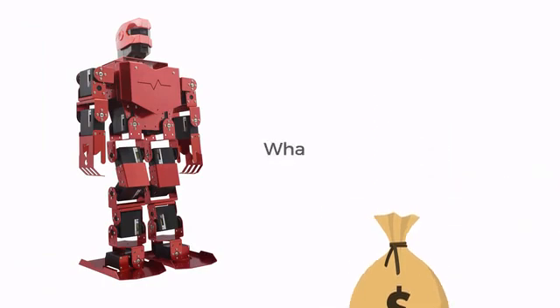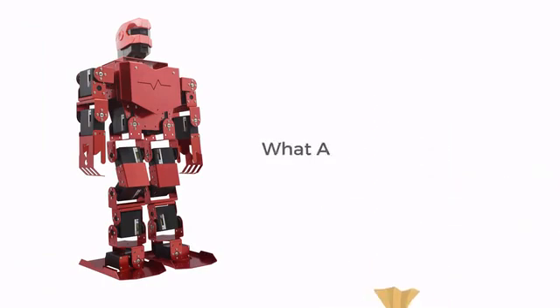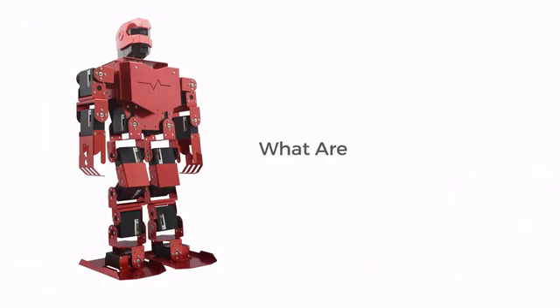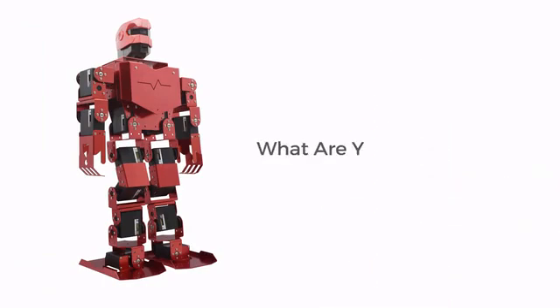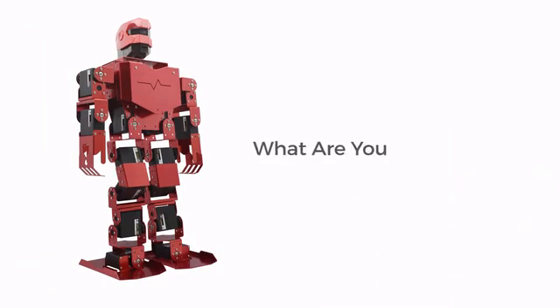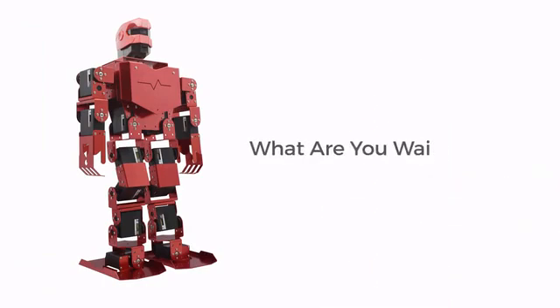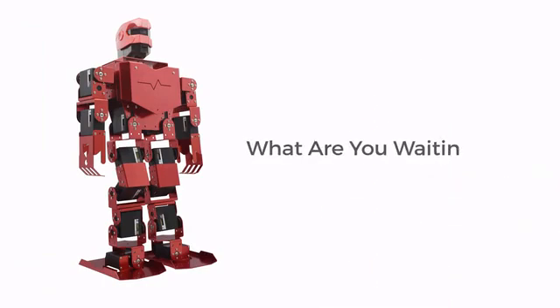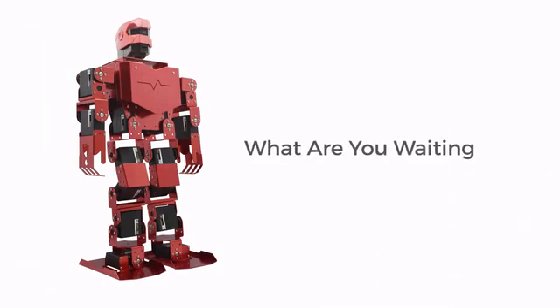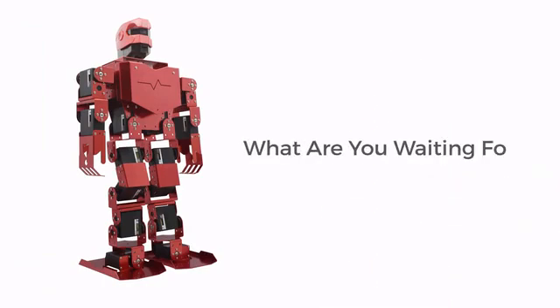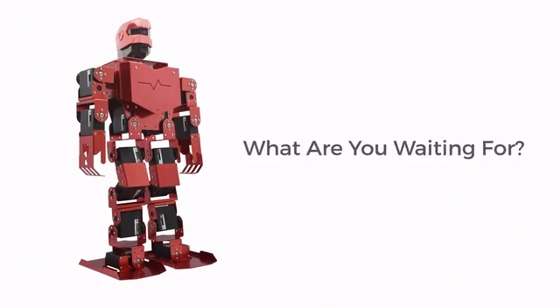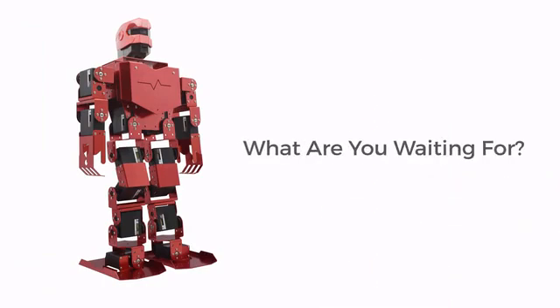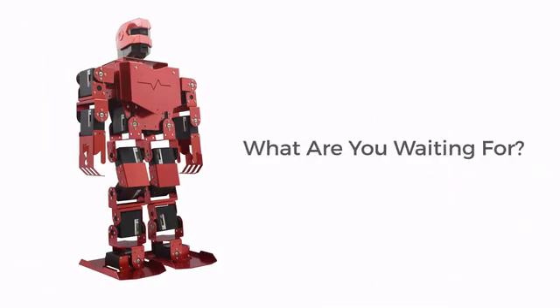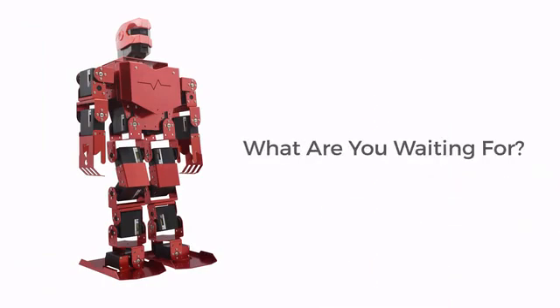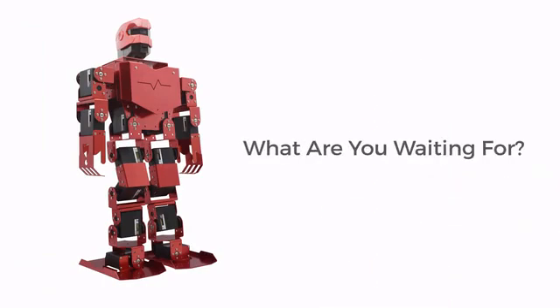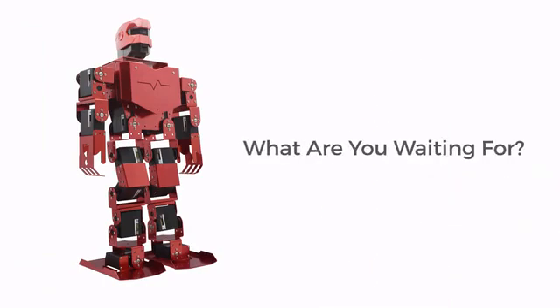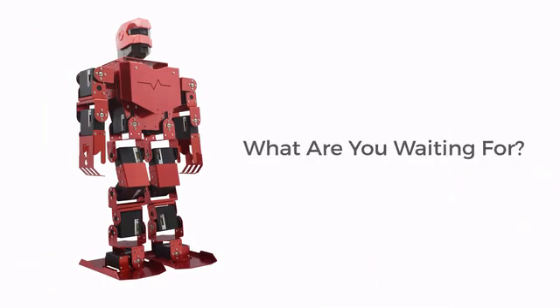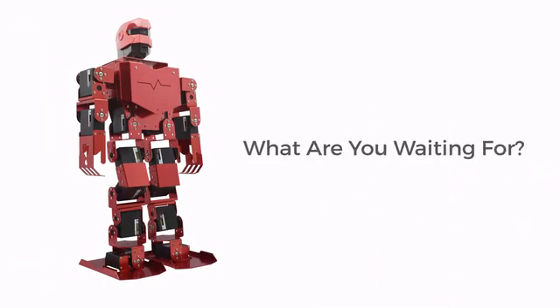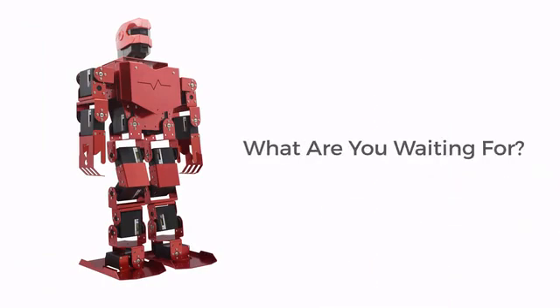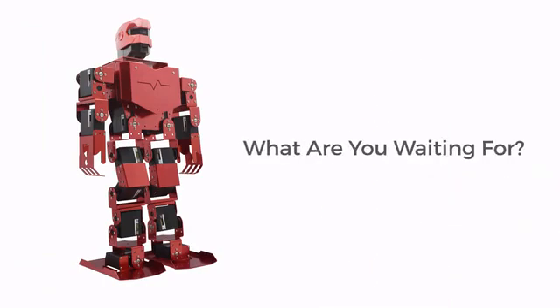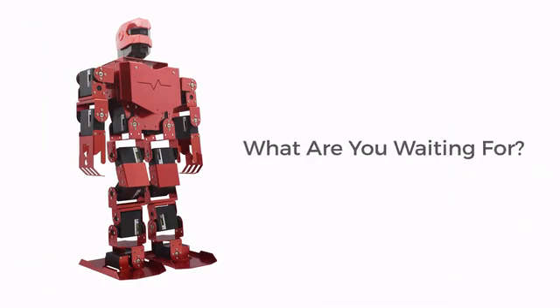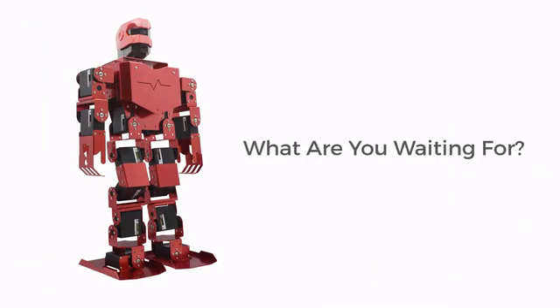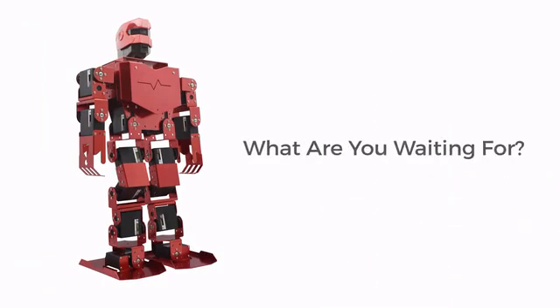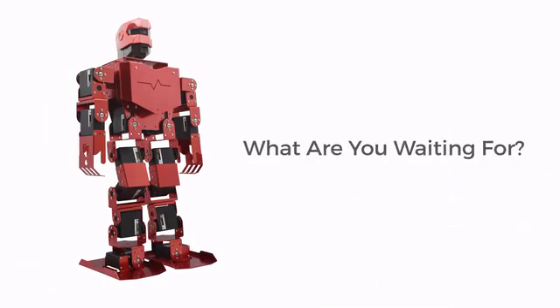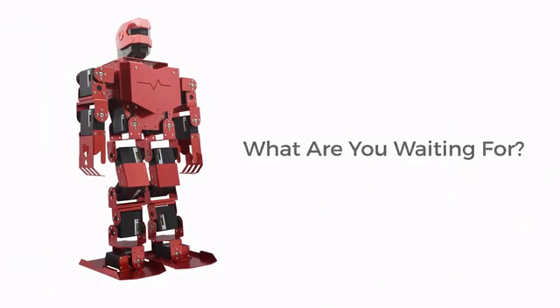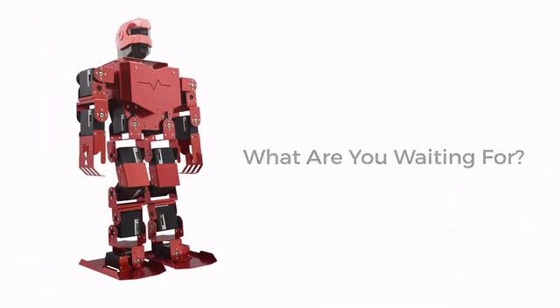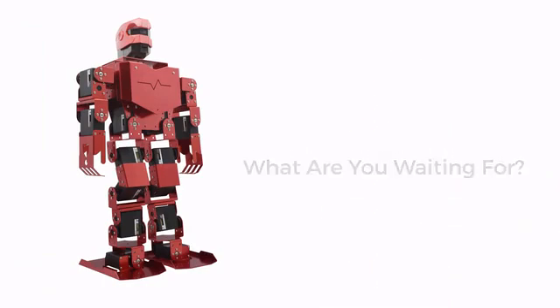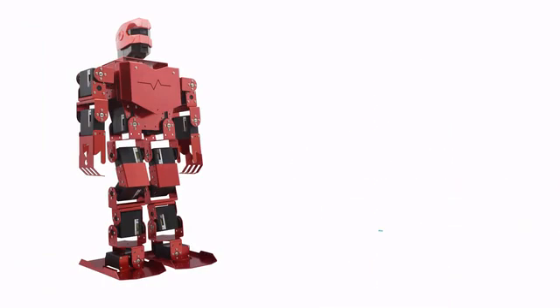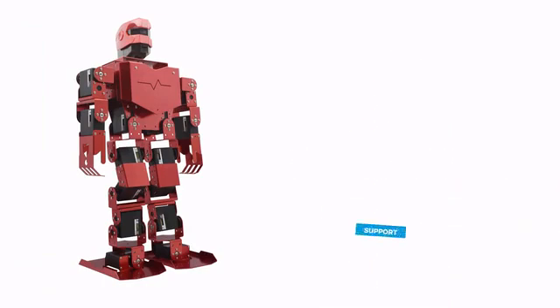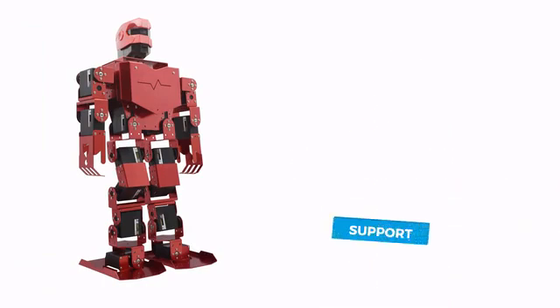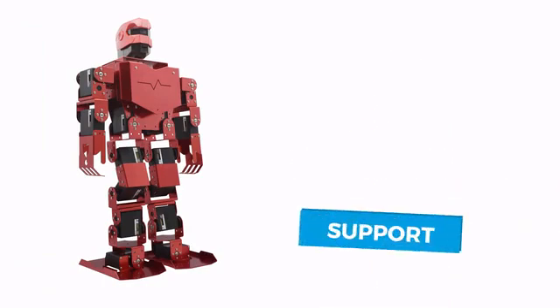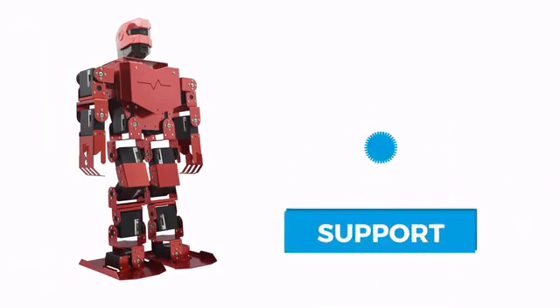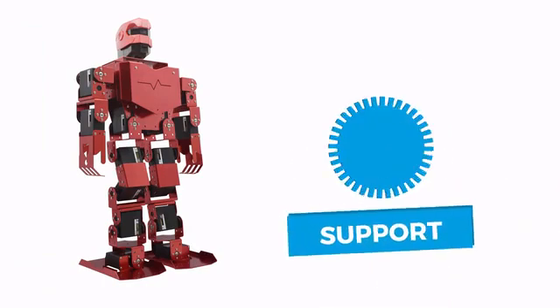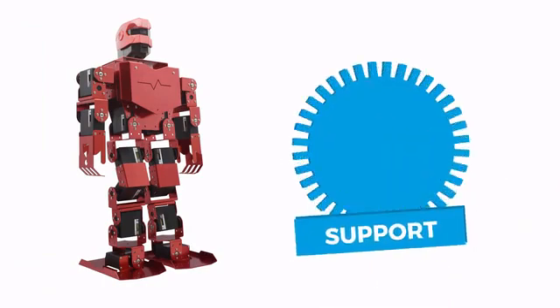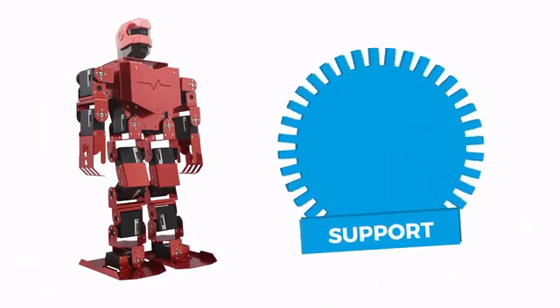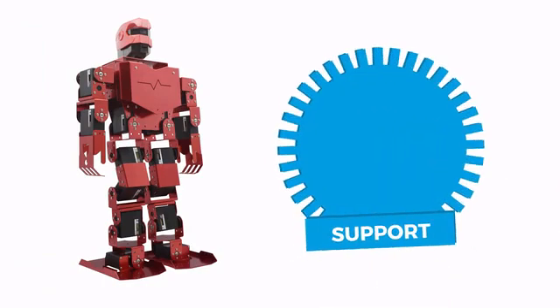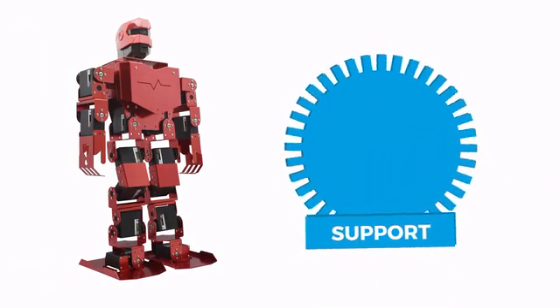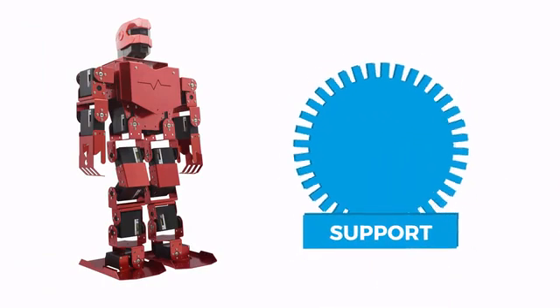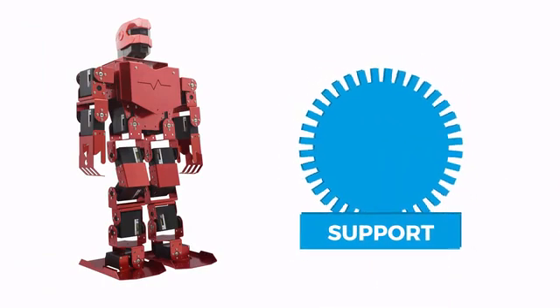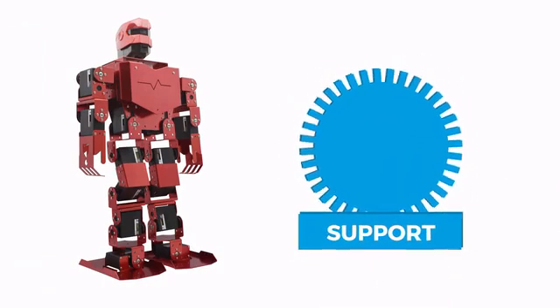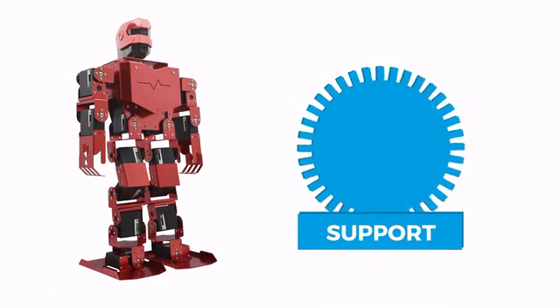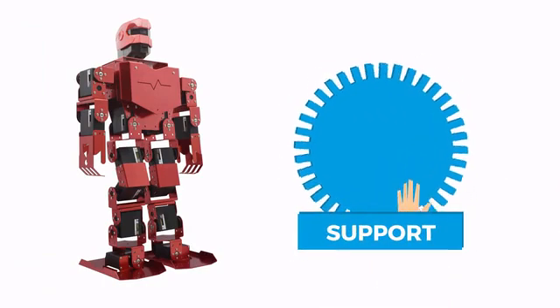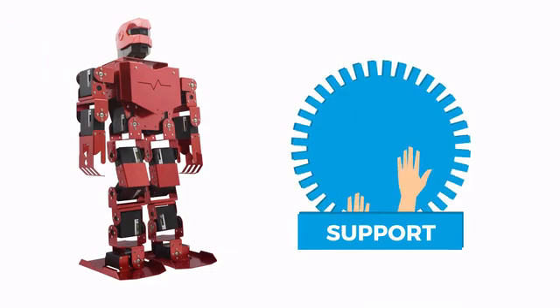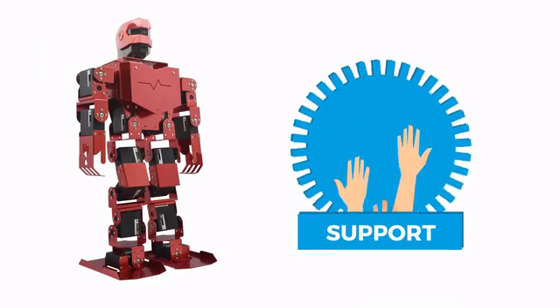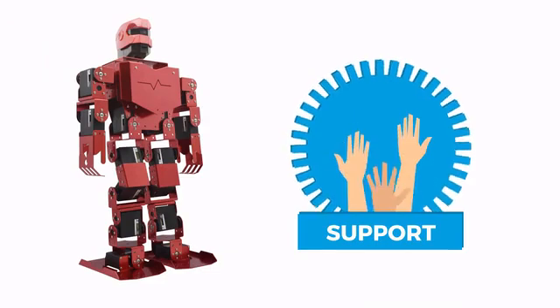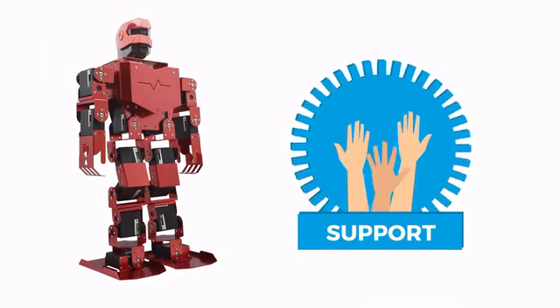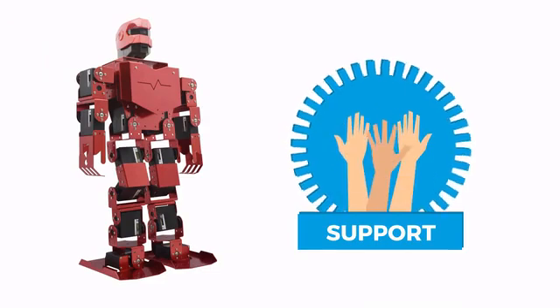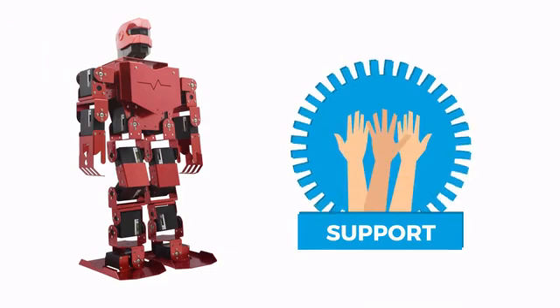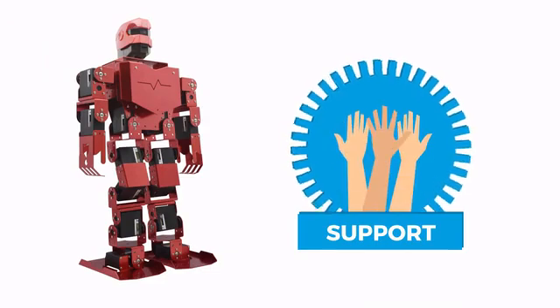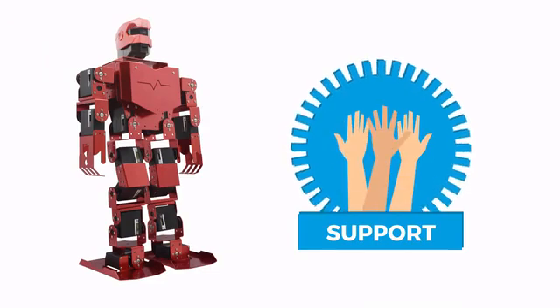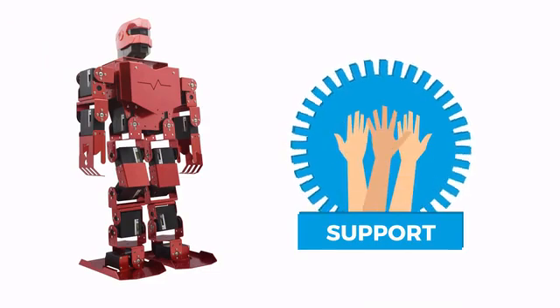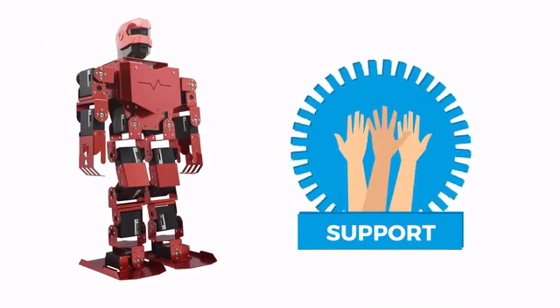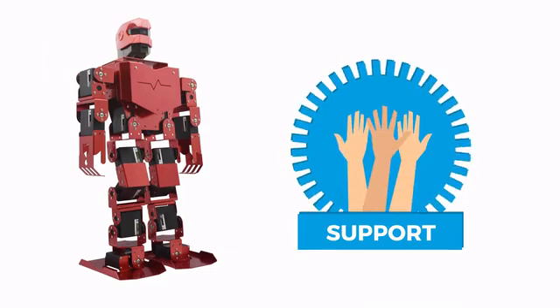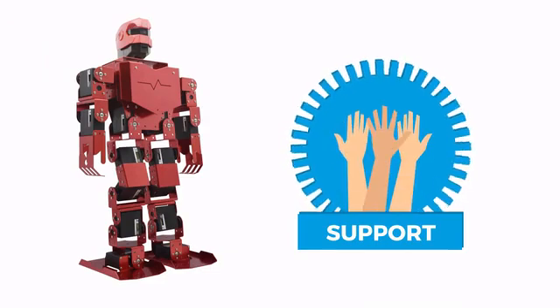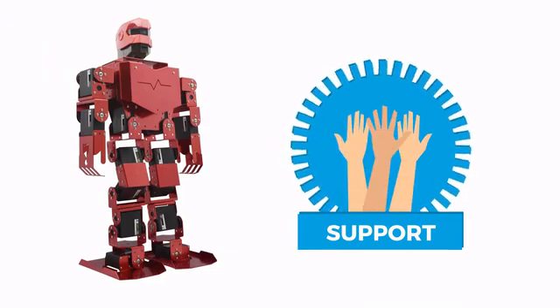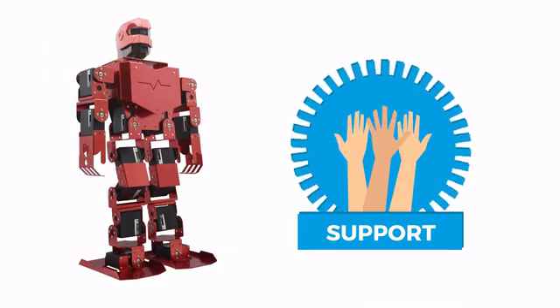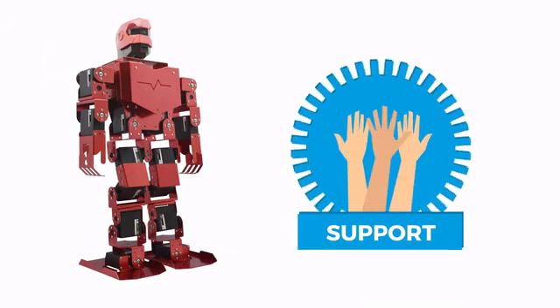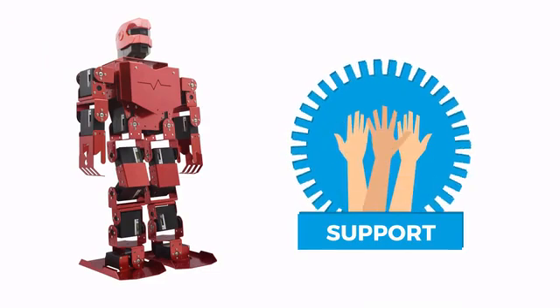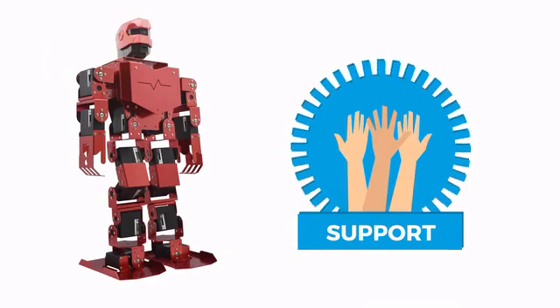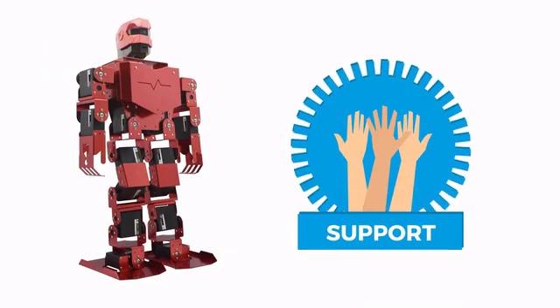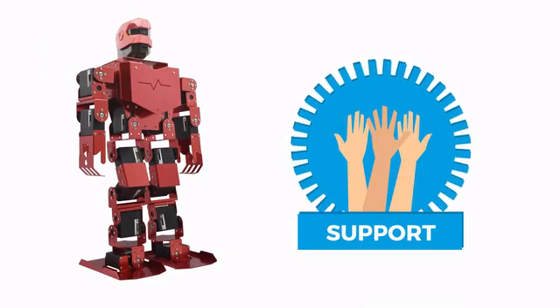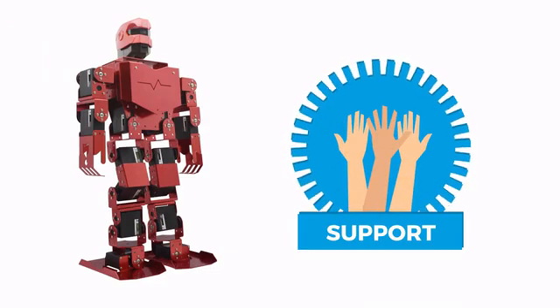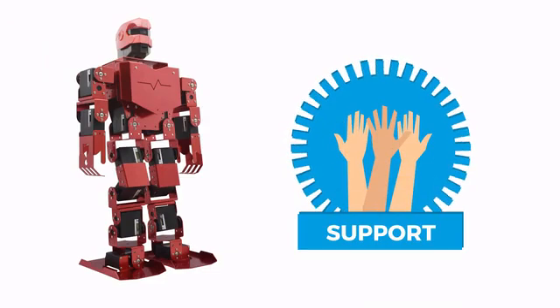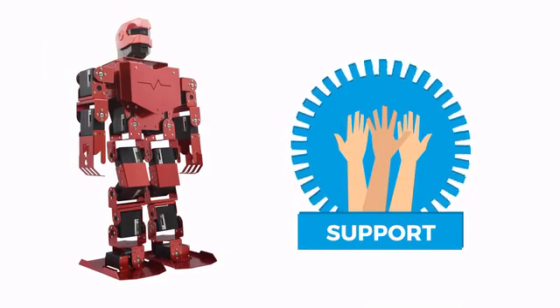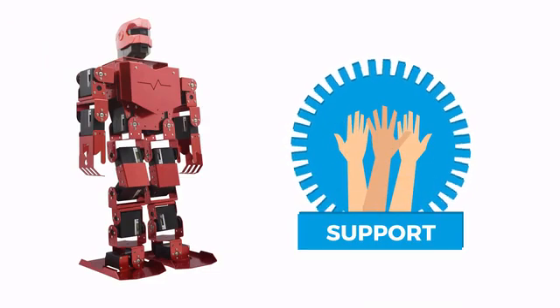So what are you waiting for? Hurry up, back and support Pimeca to bring him home and make him your best buddy.